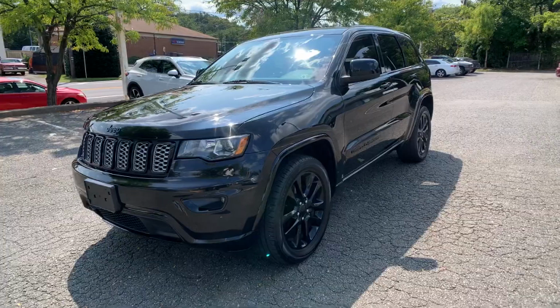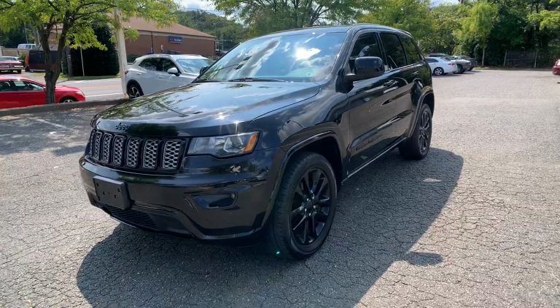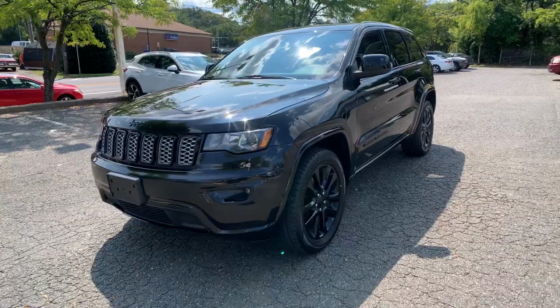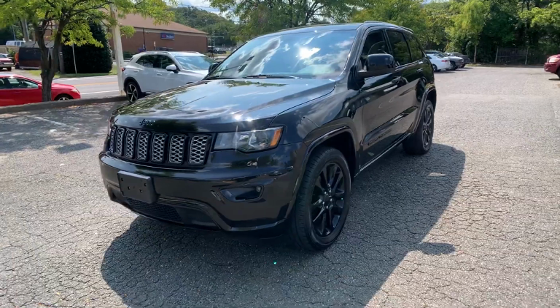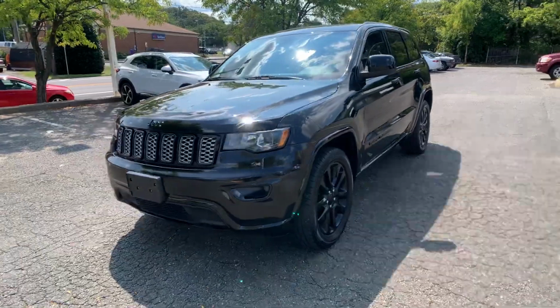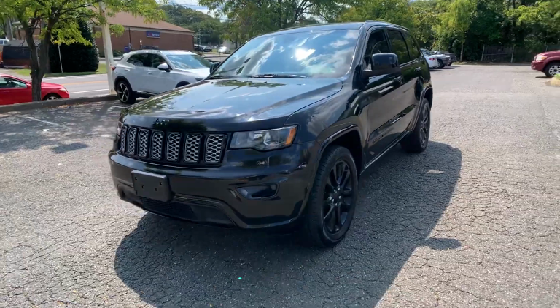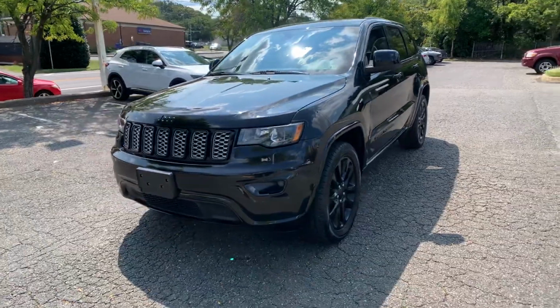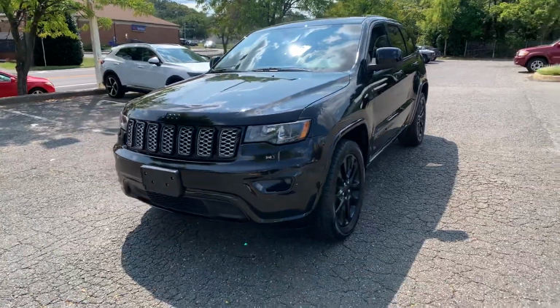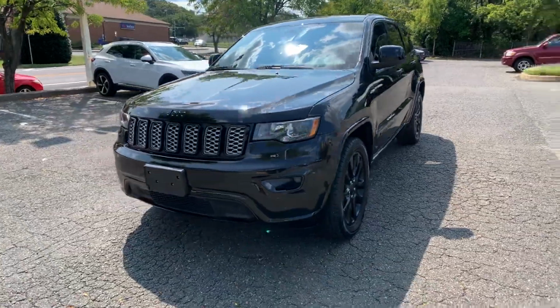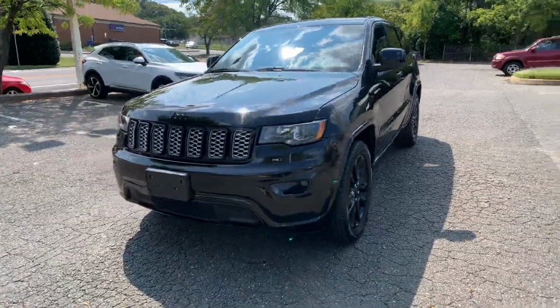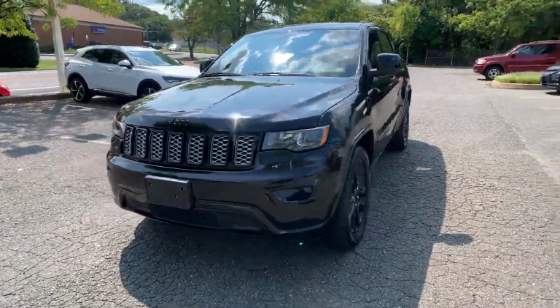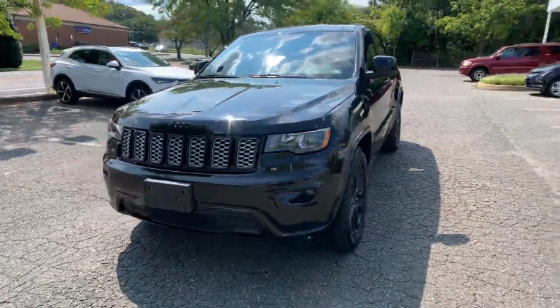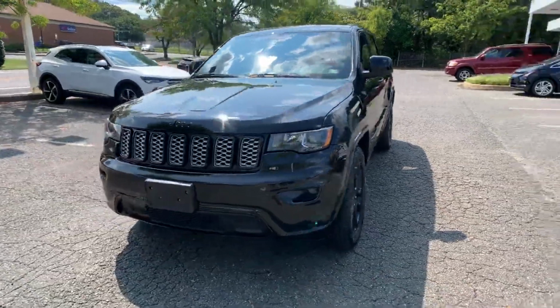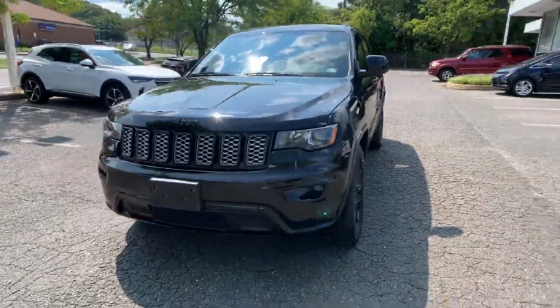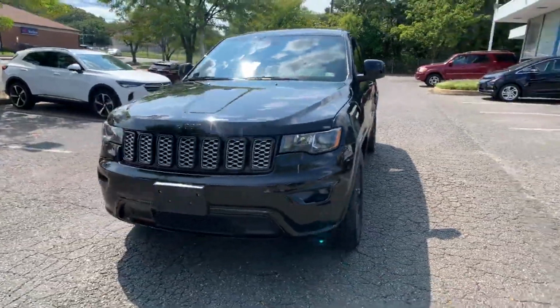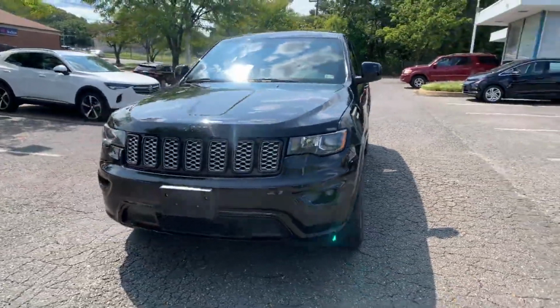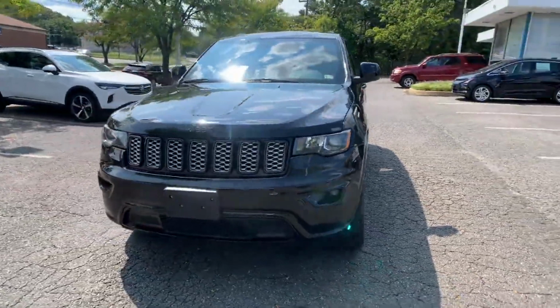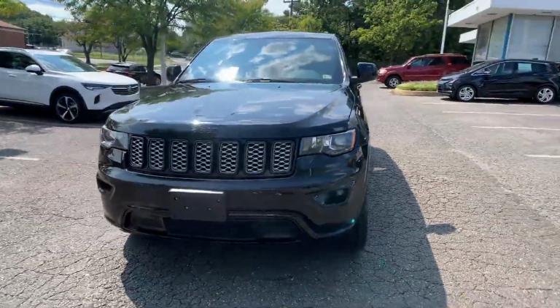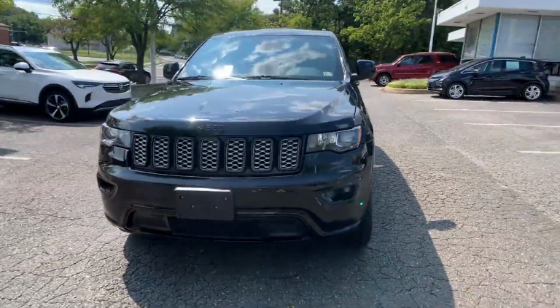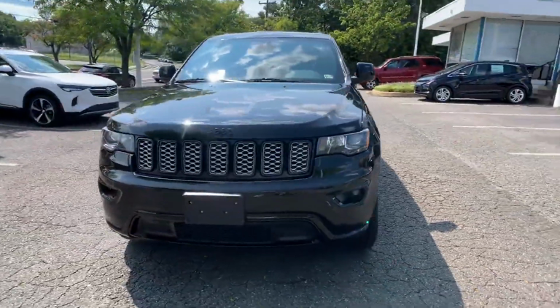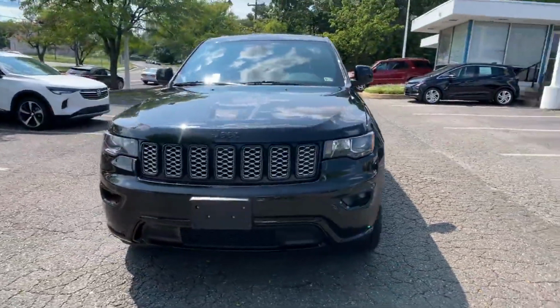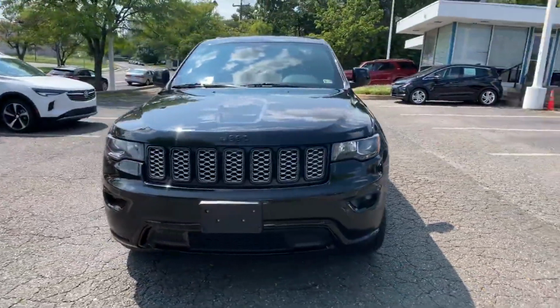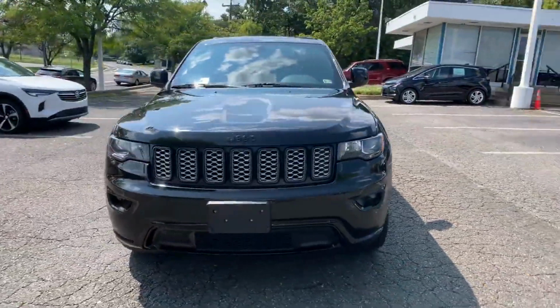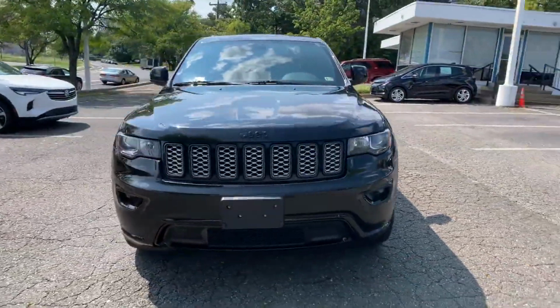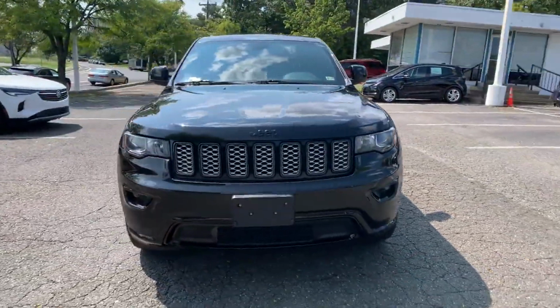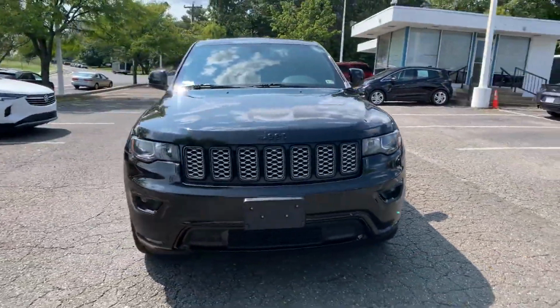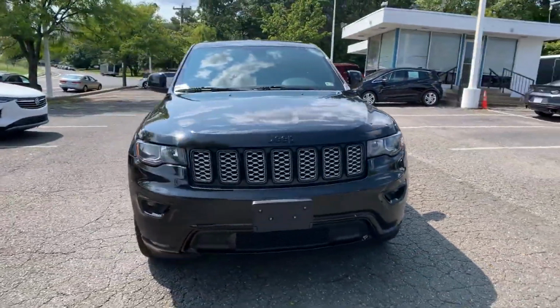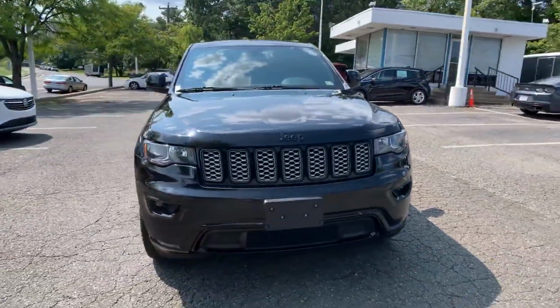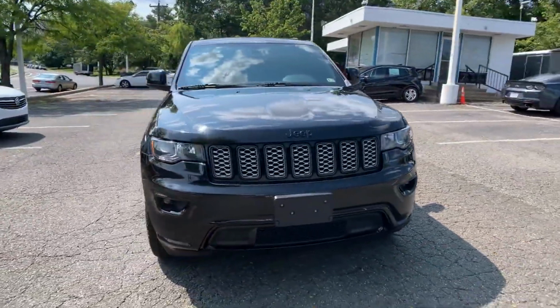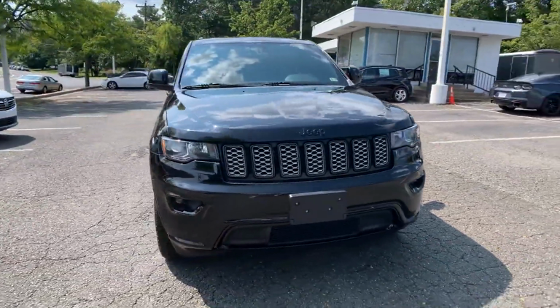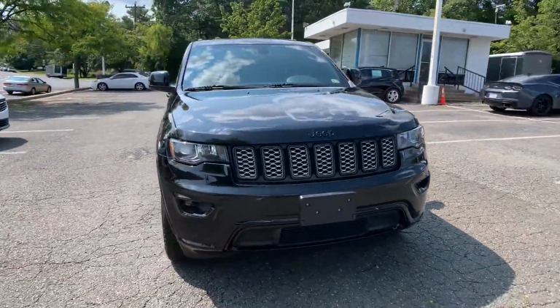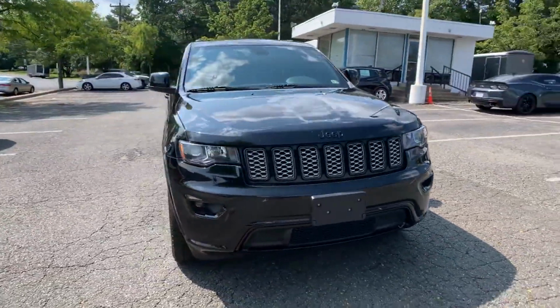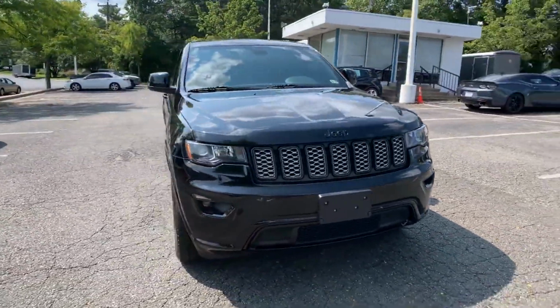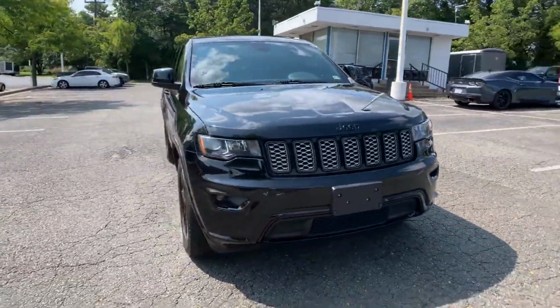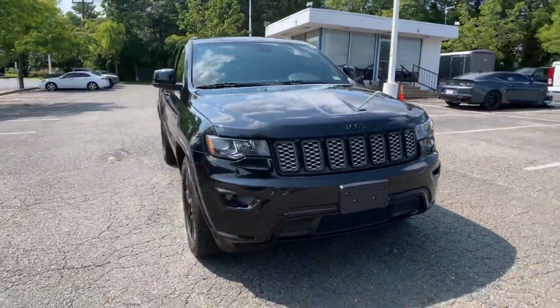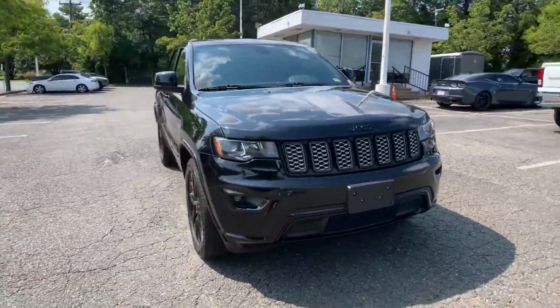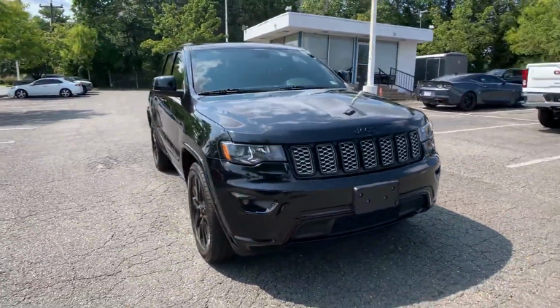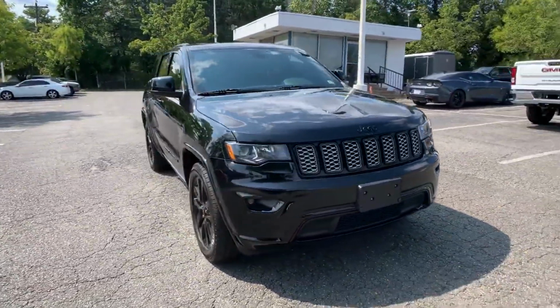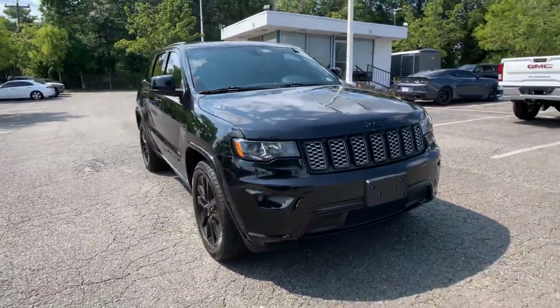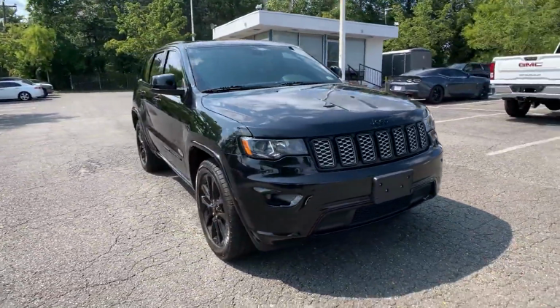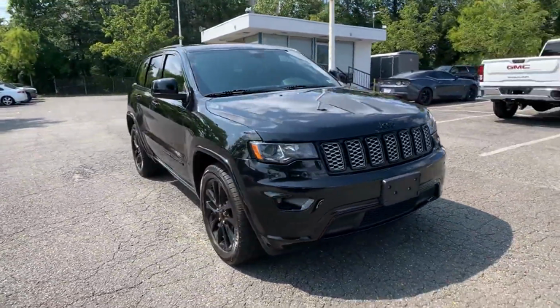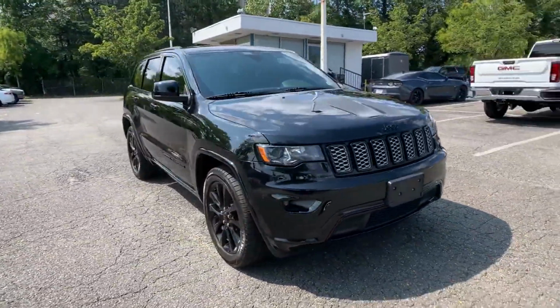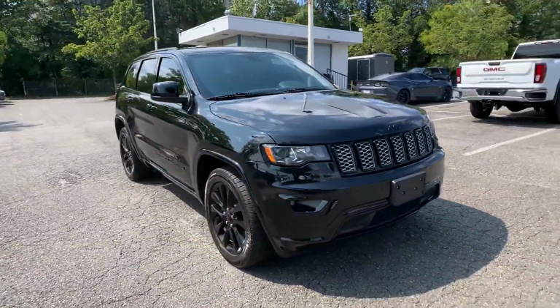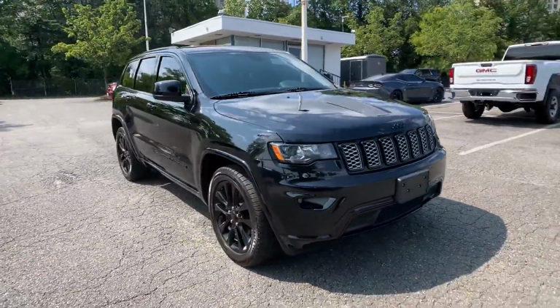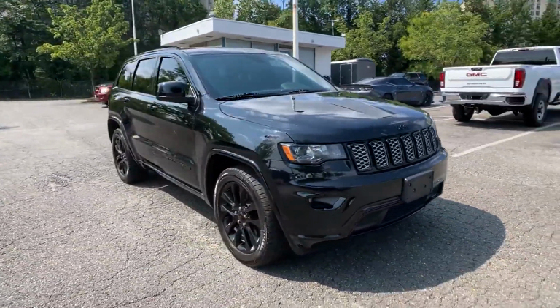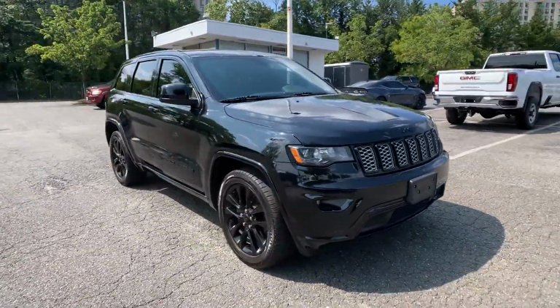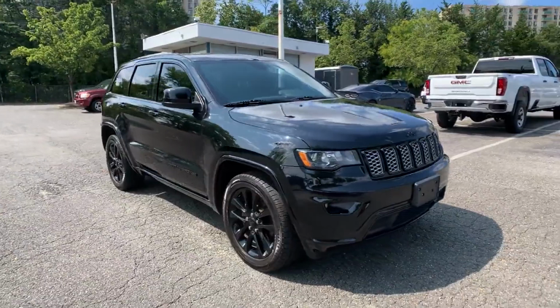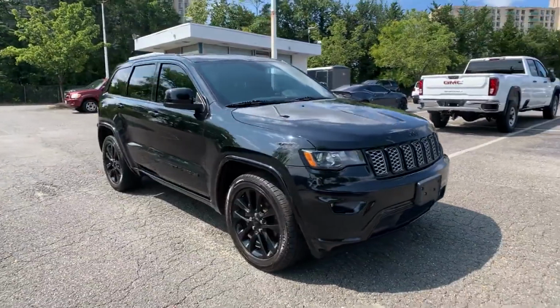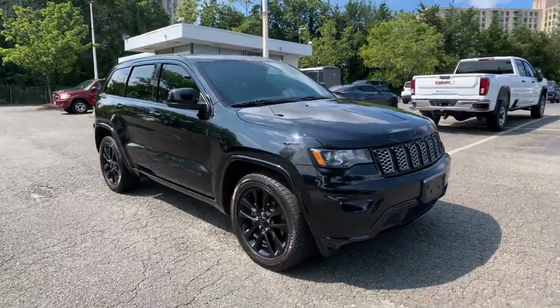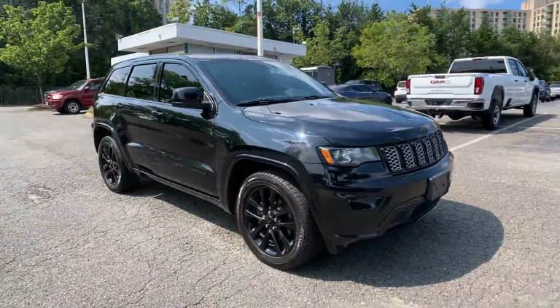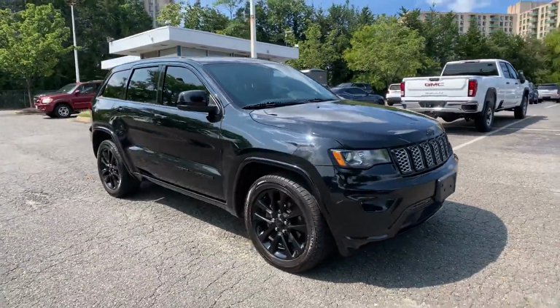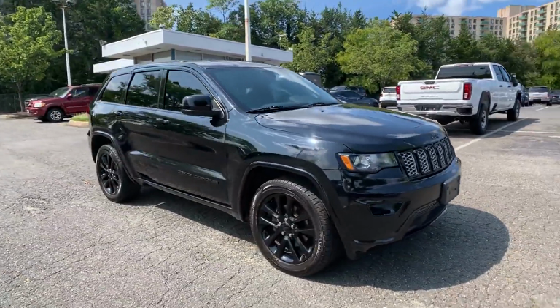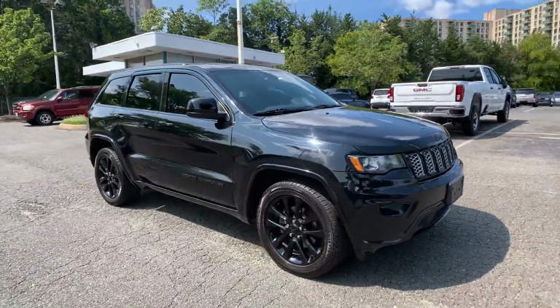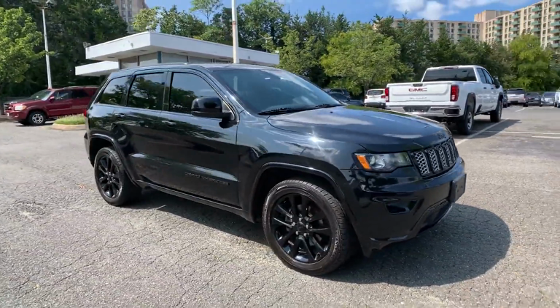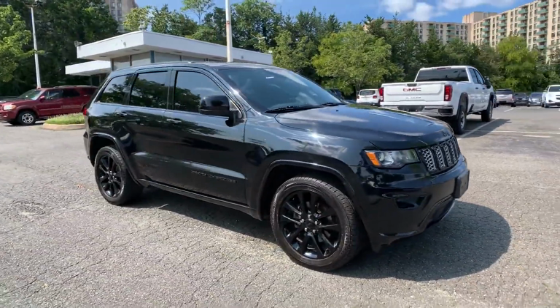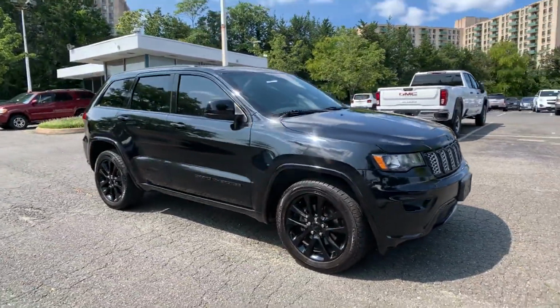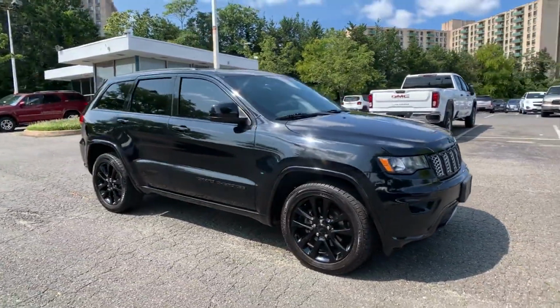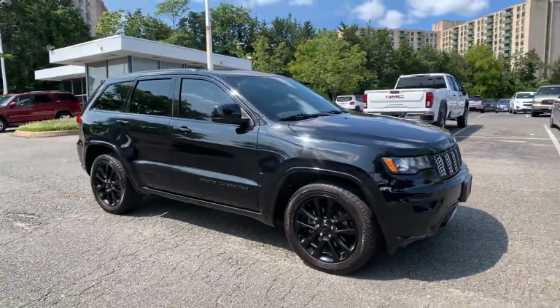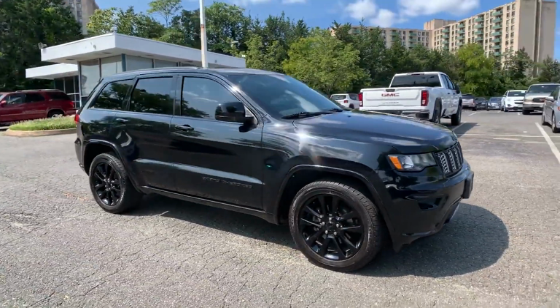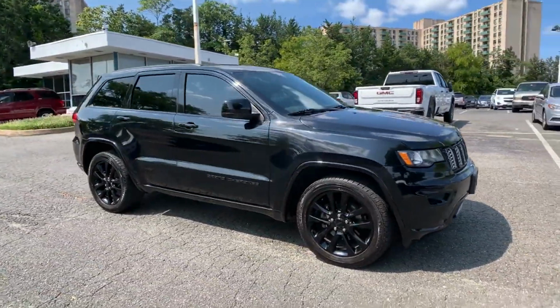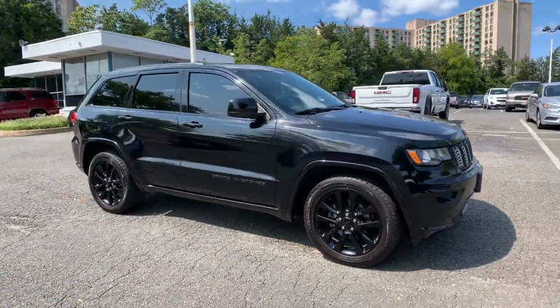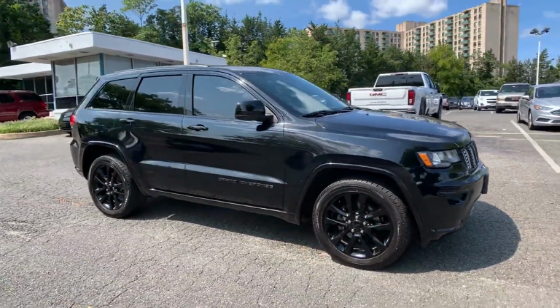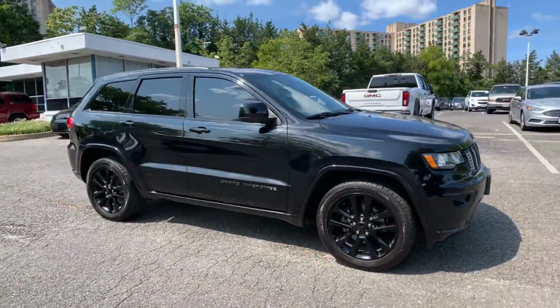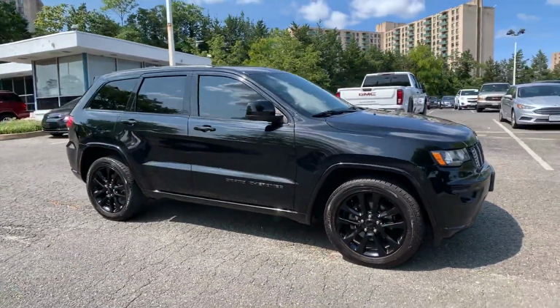2017 Jeep Grand Cherokee. This SUV offers space as well as power and performance.